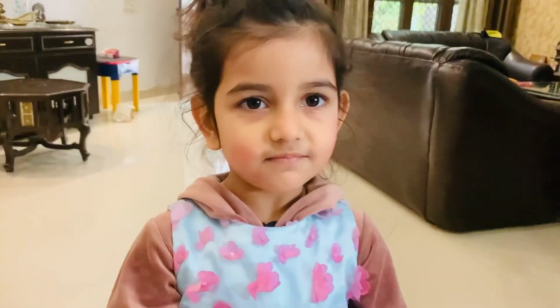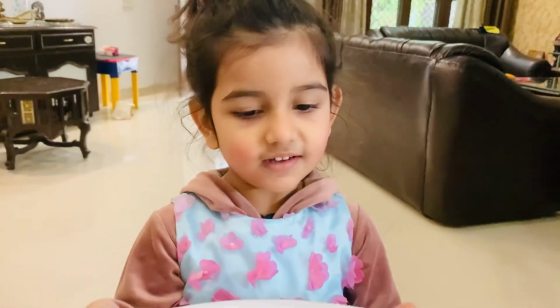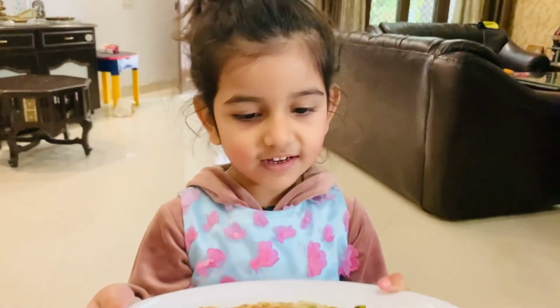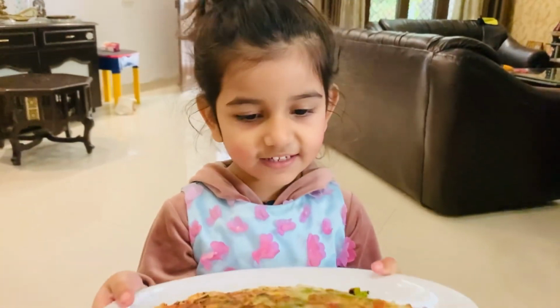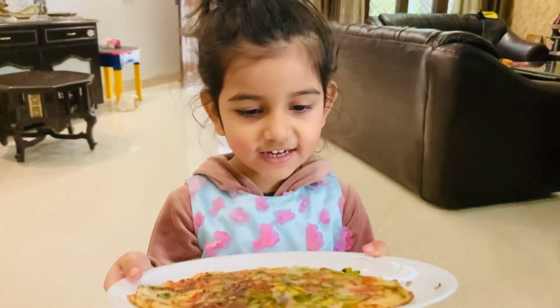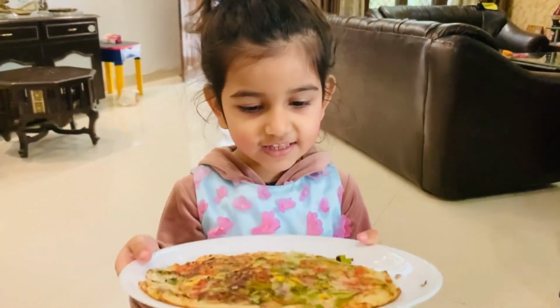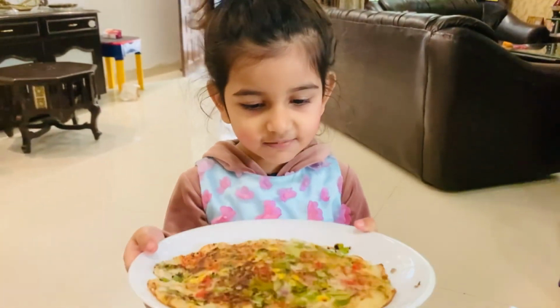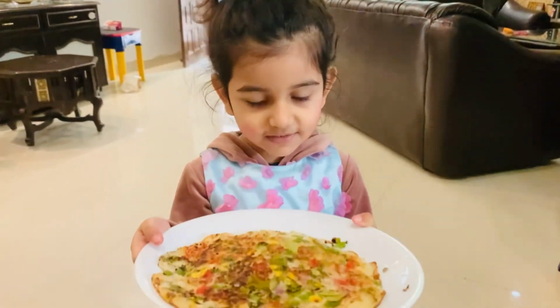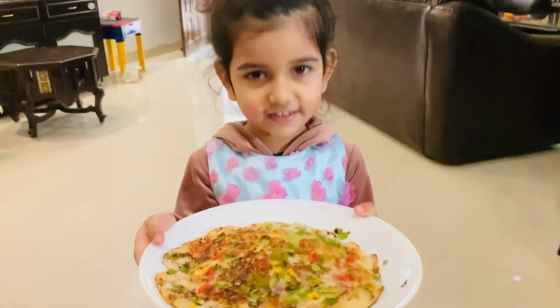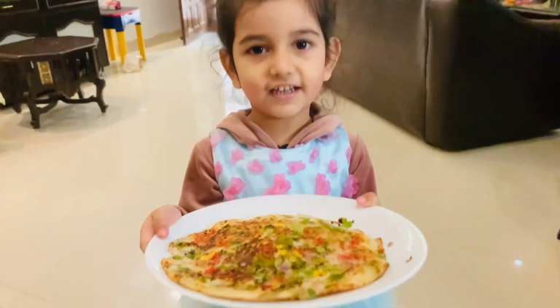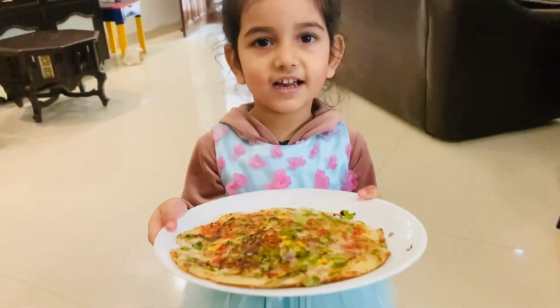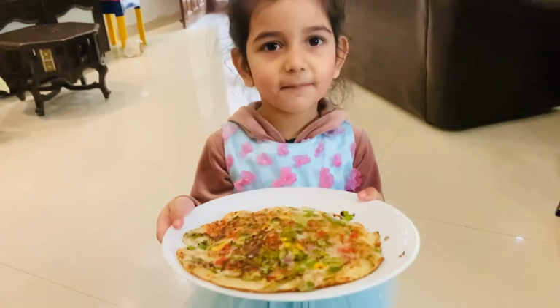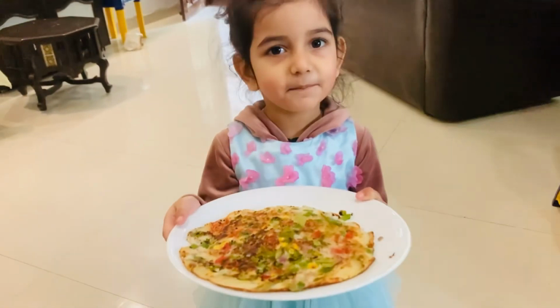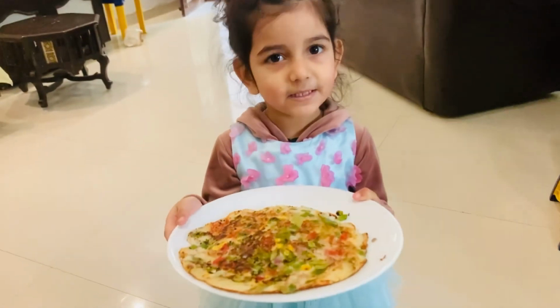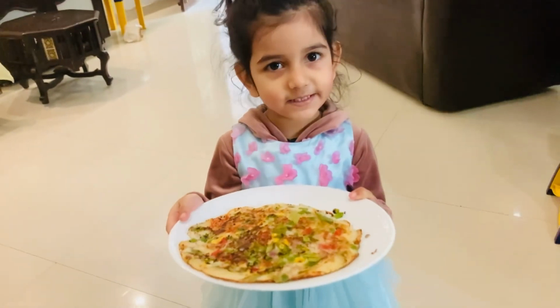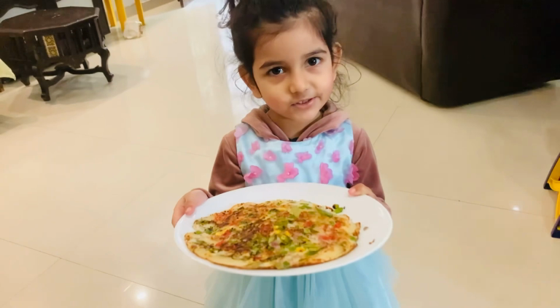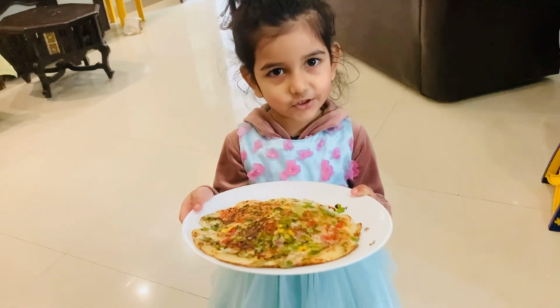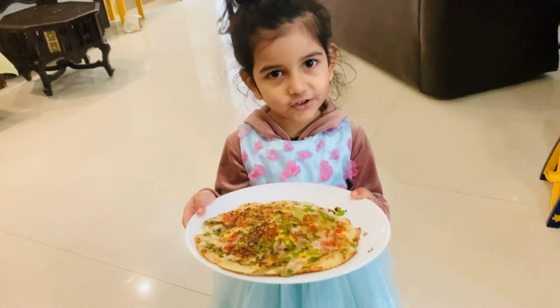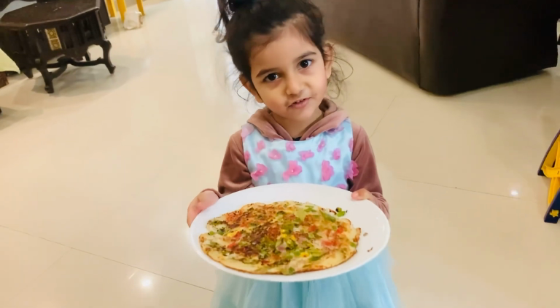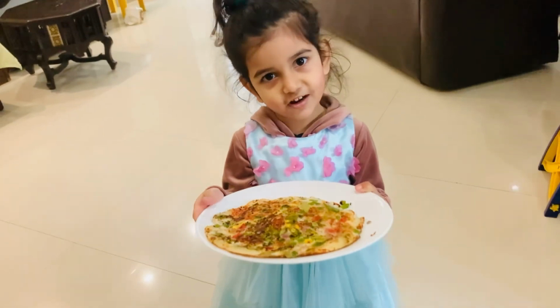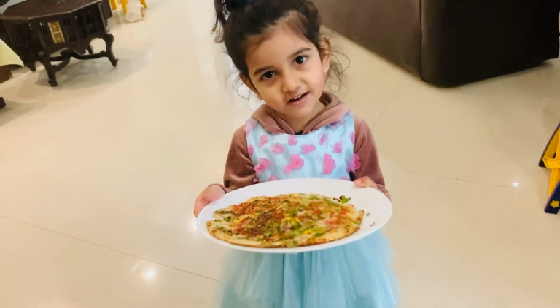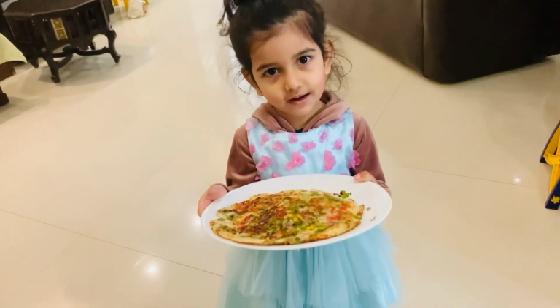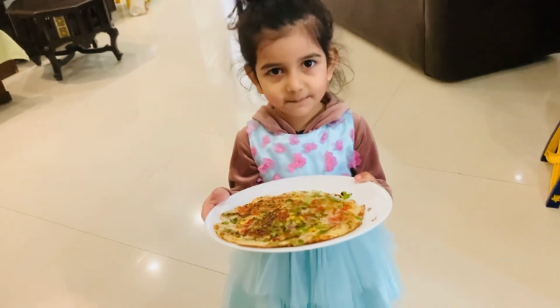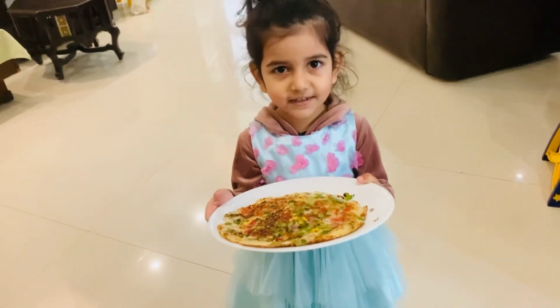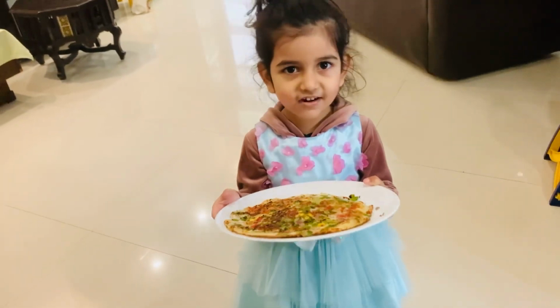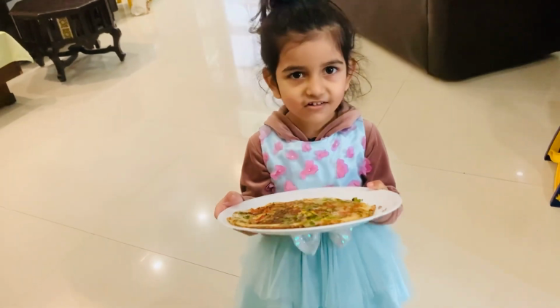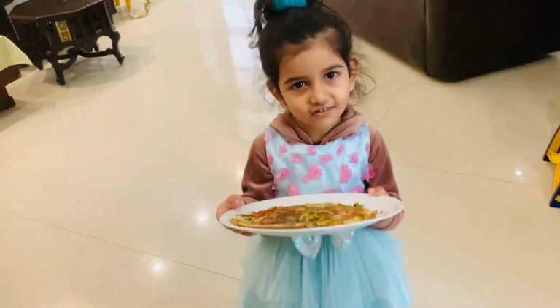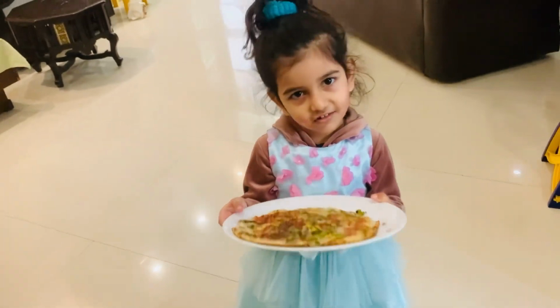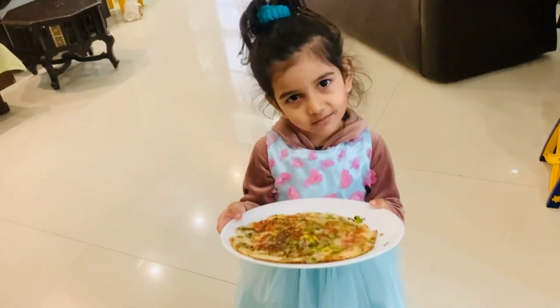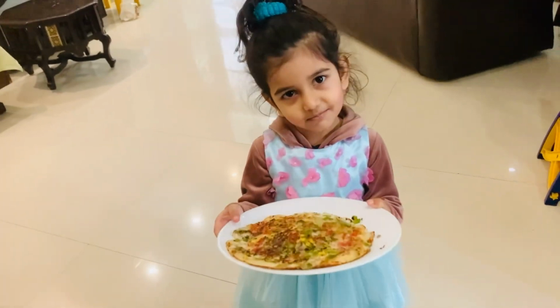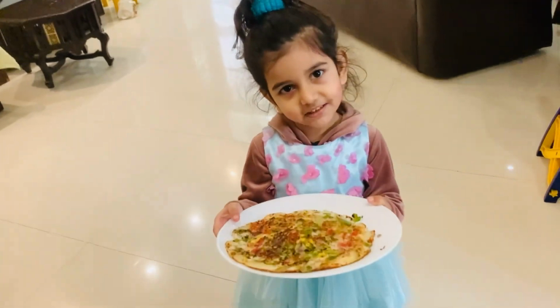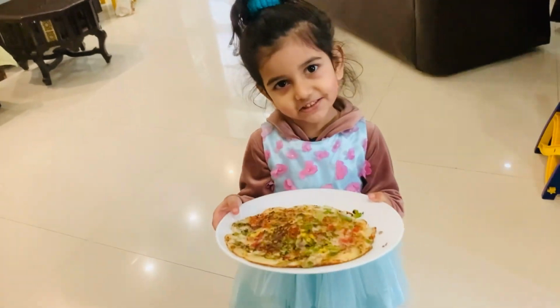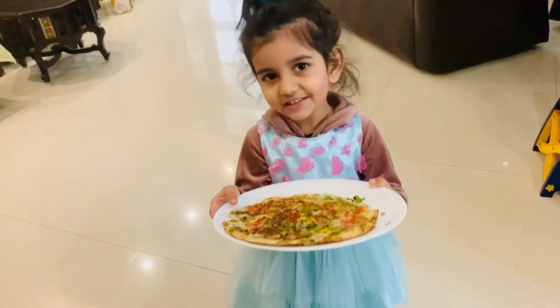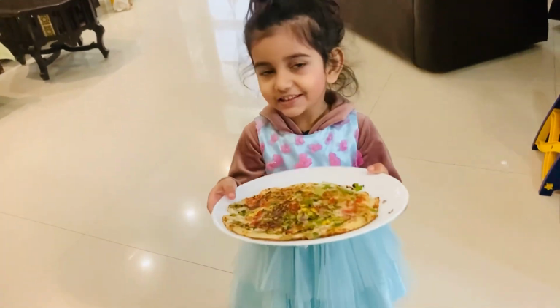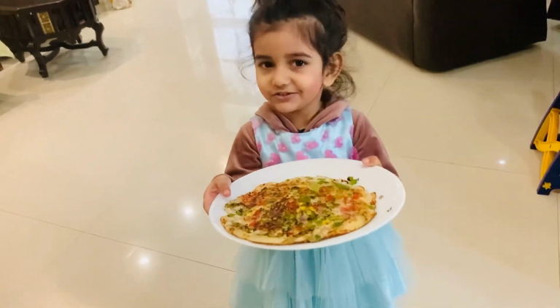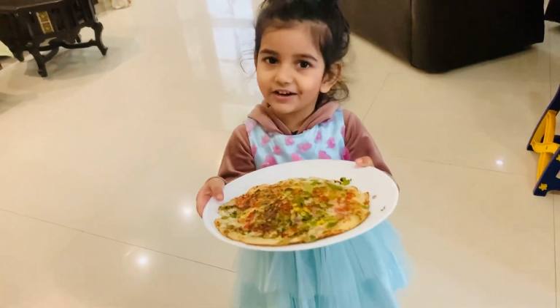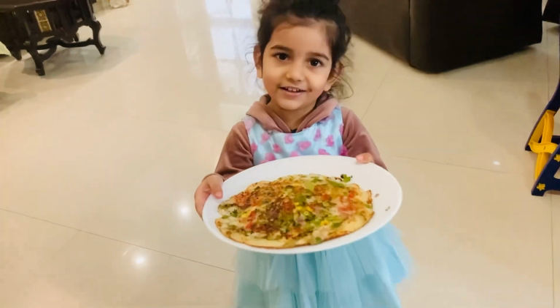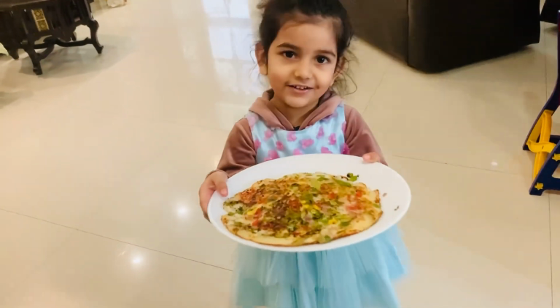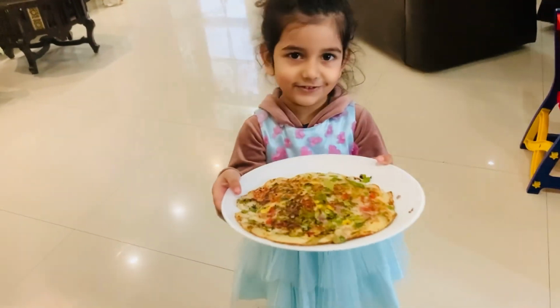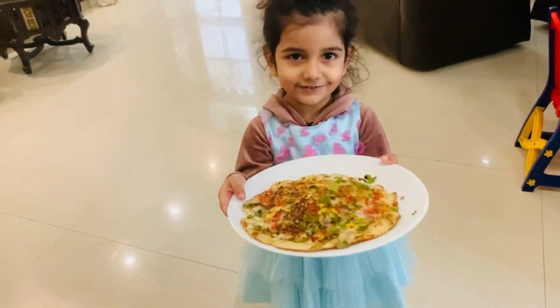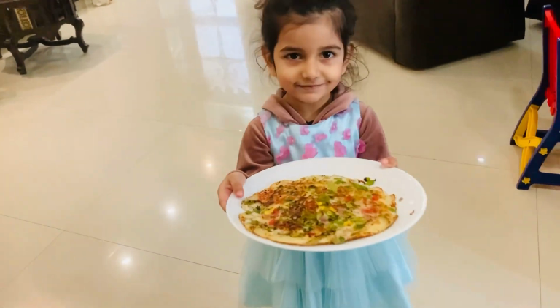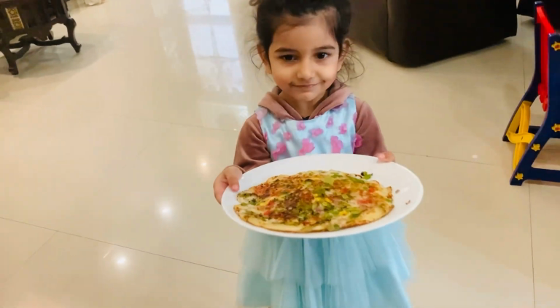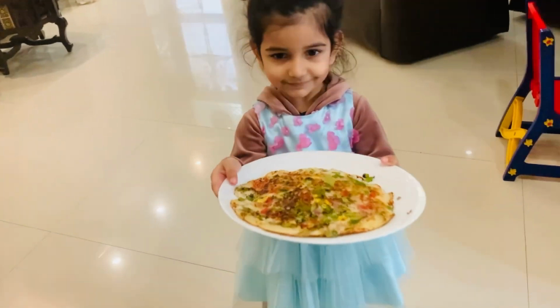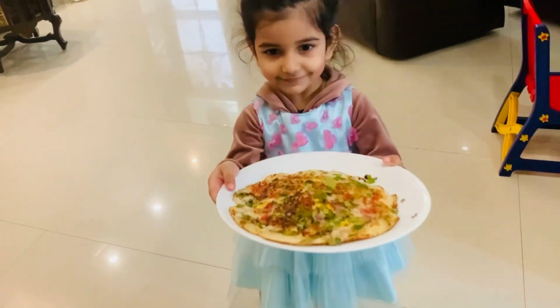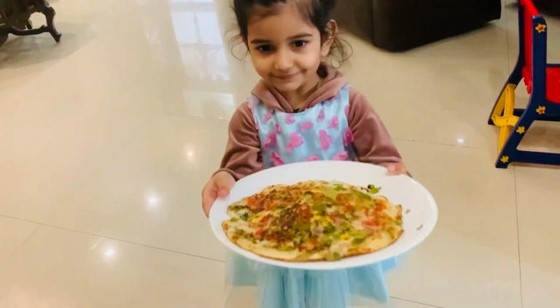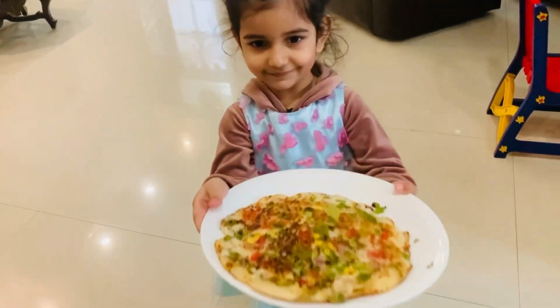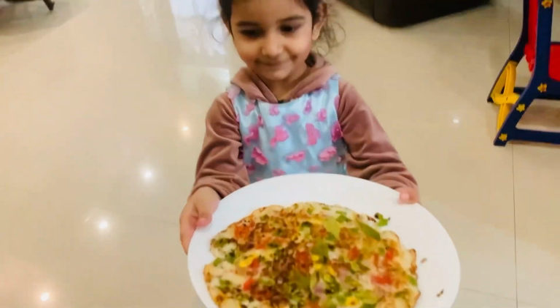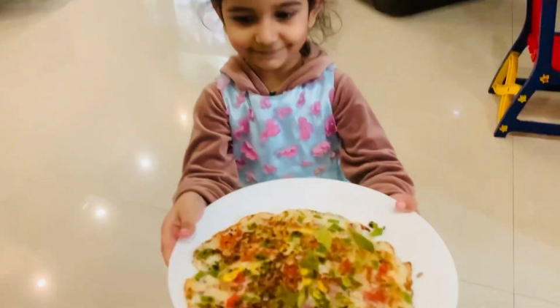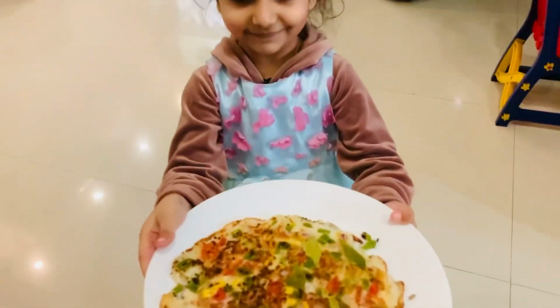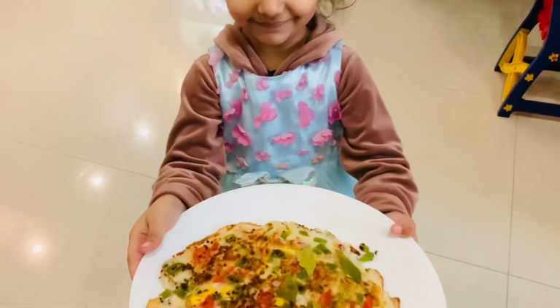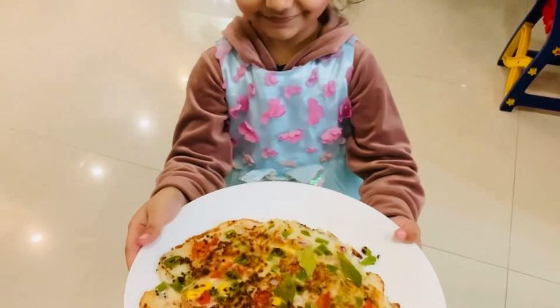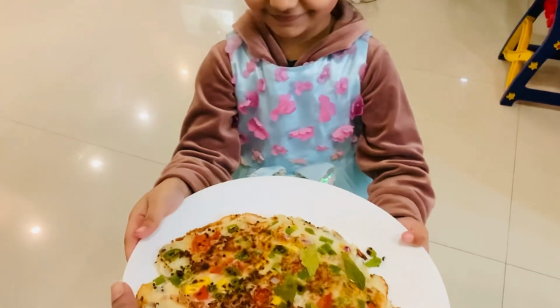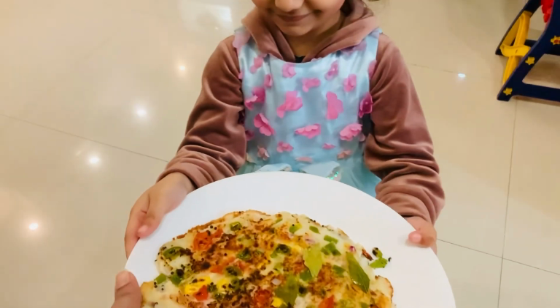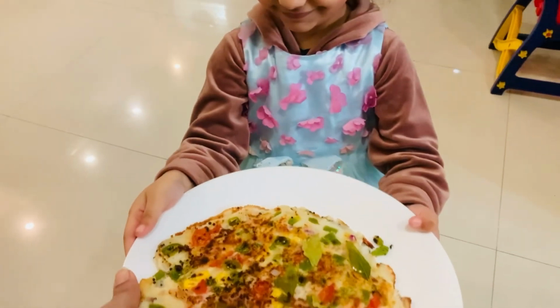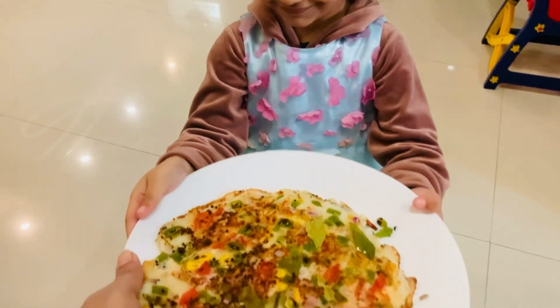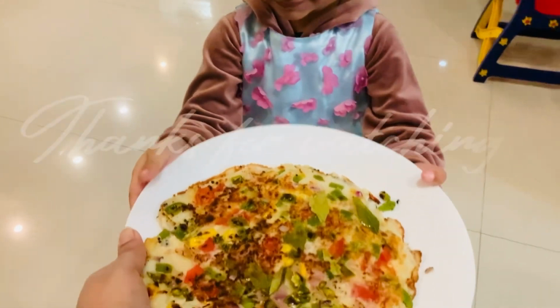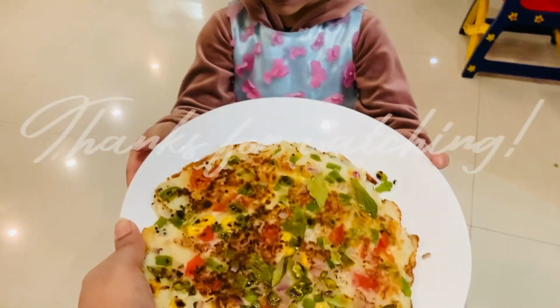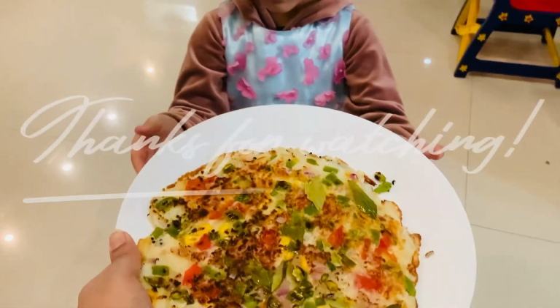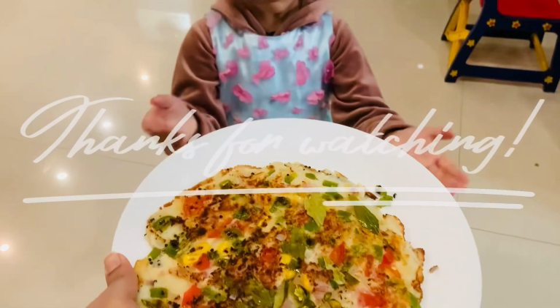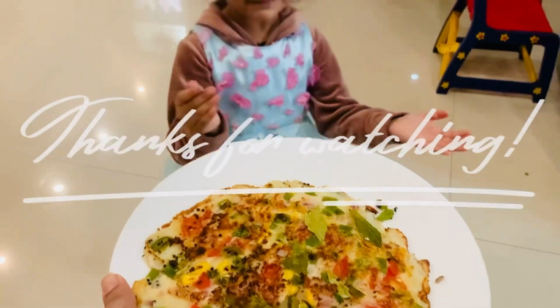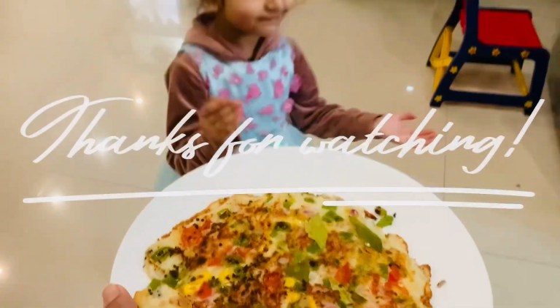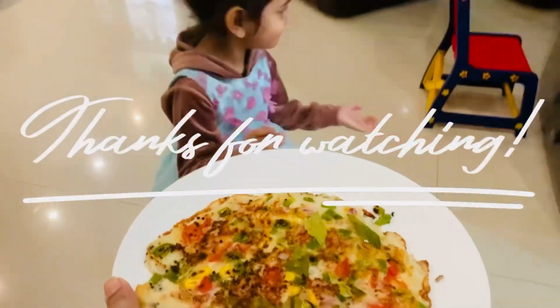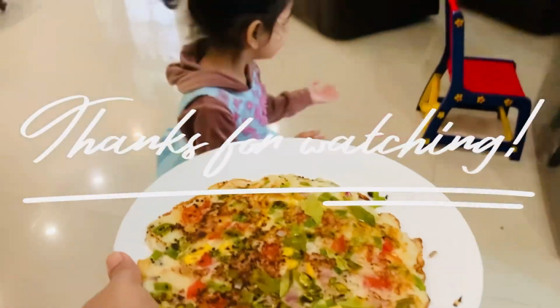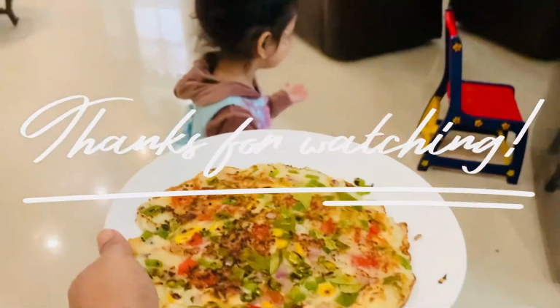Hi guys, I am going to enjoy it and I will try it. Okay baby, let me try it. Thank you.